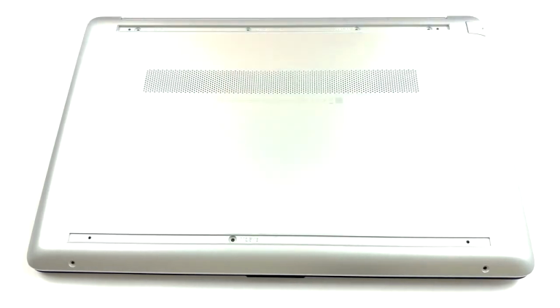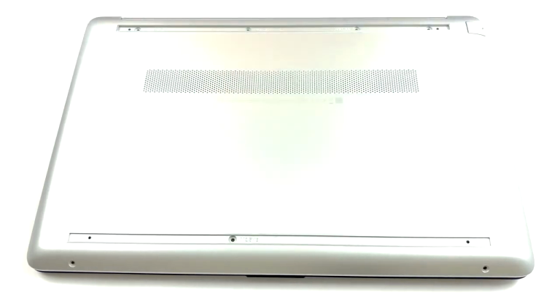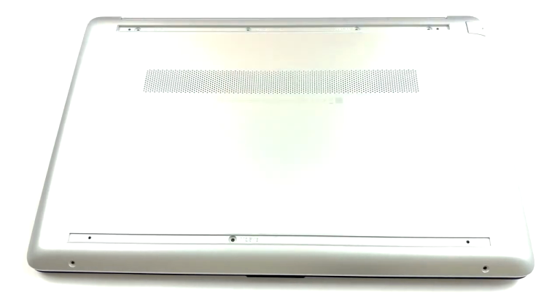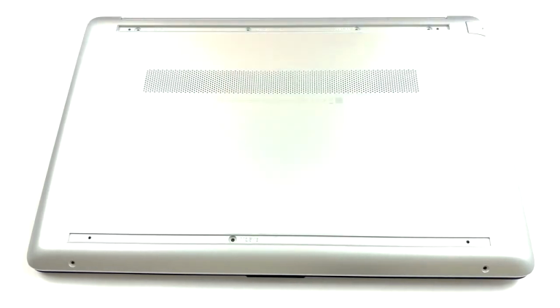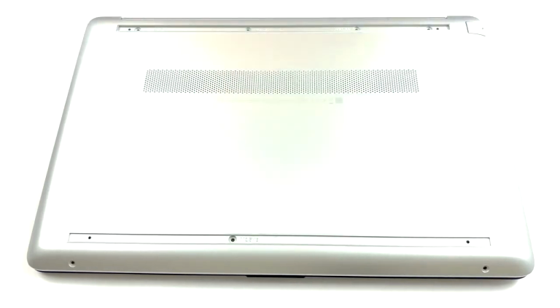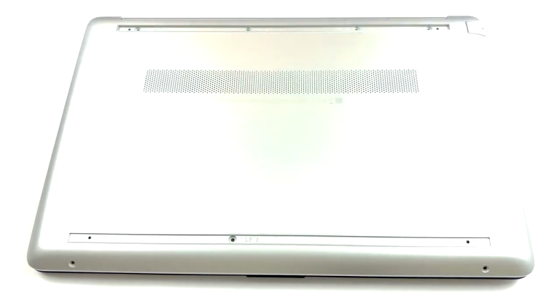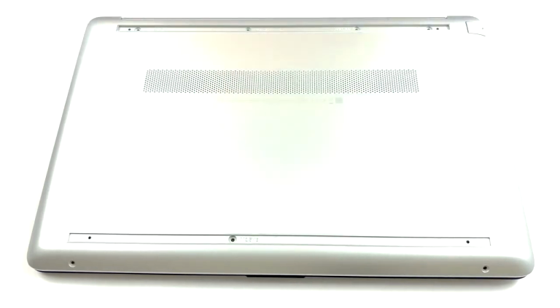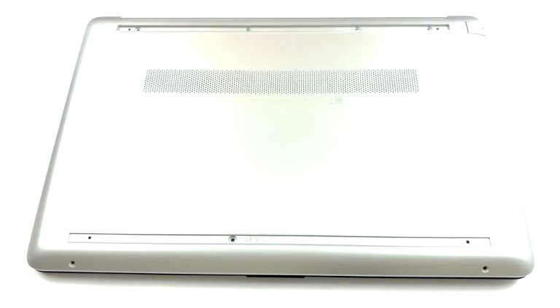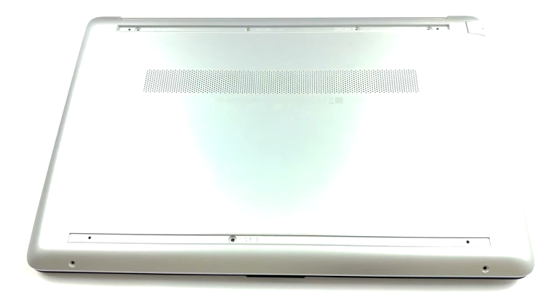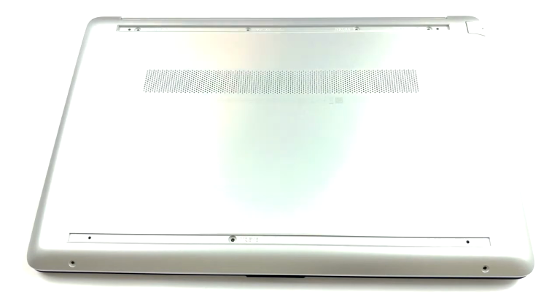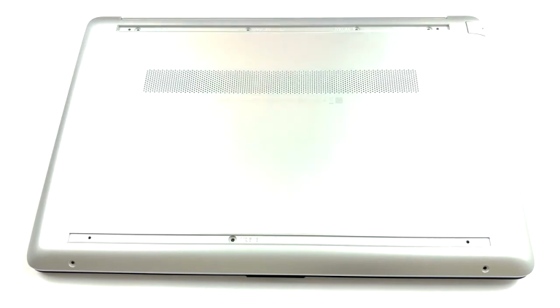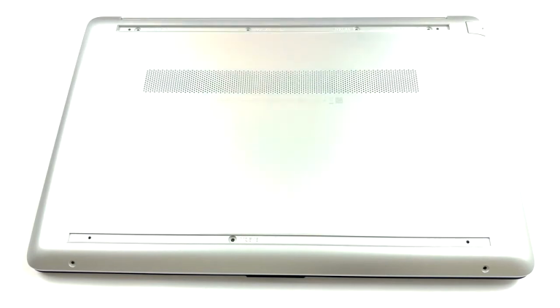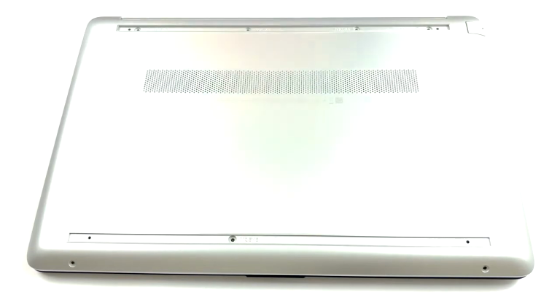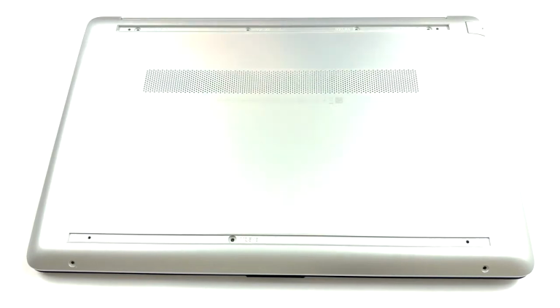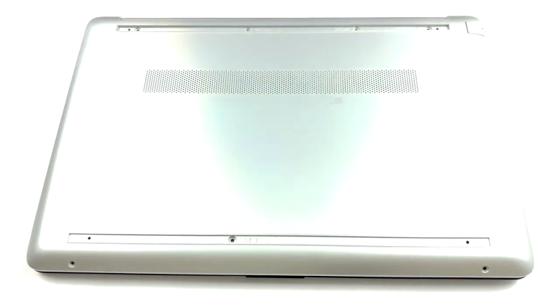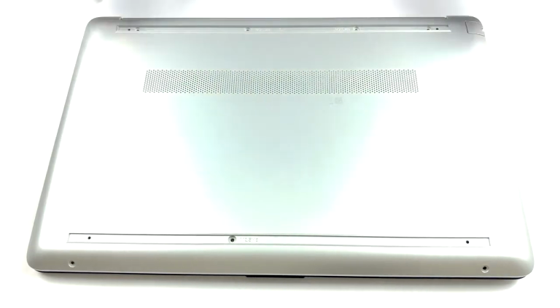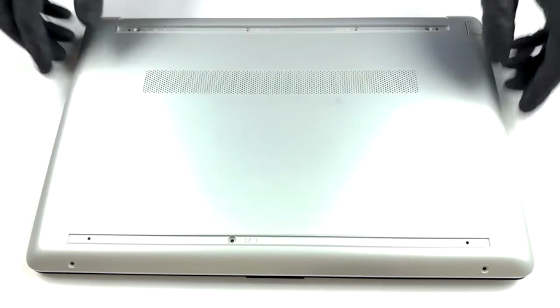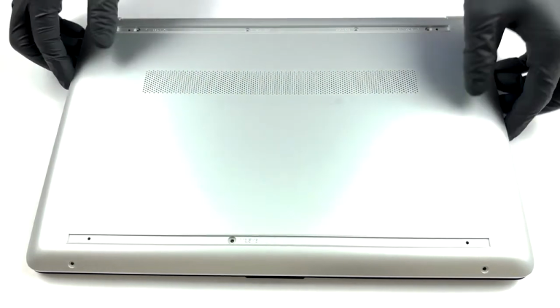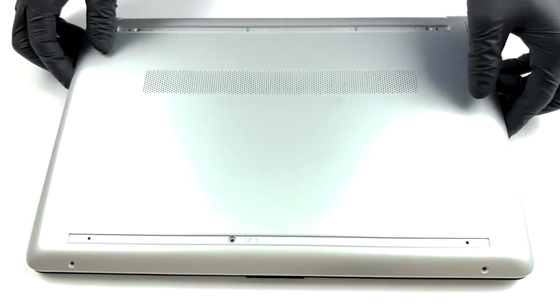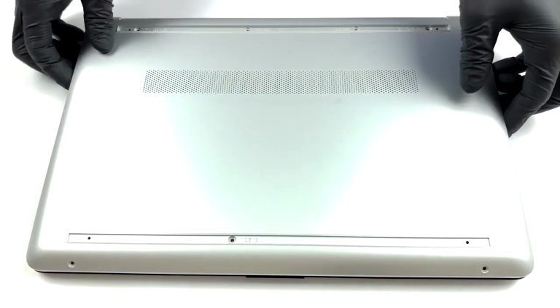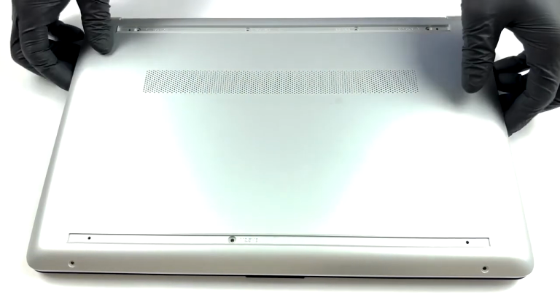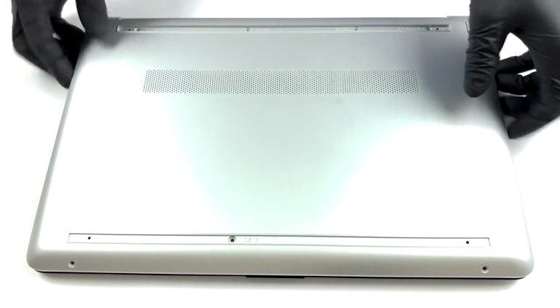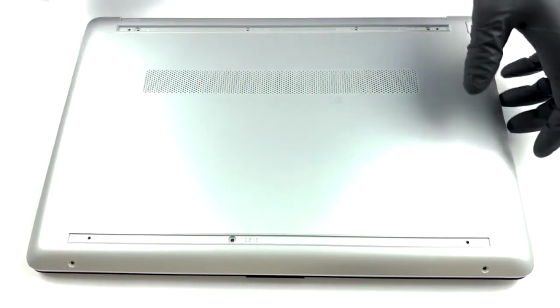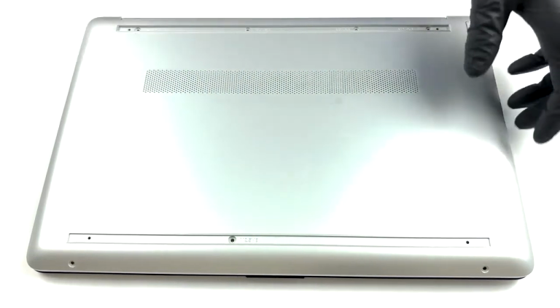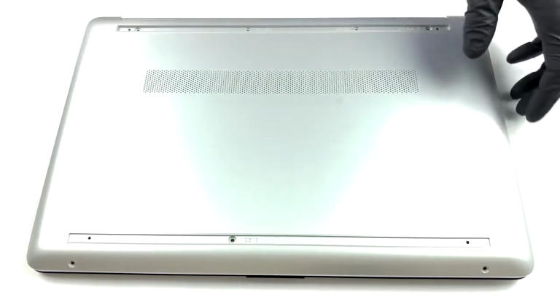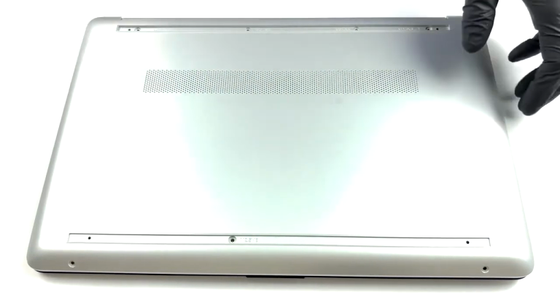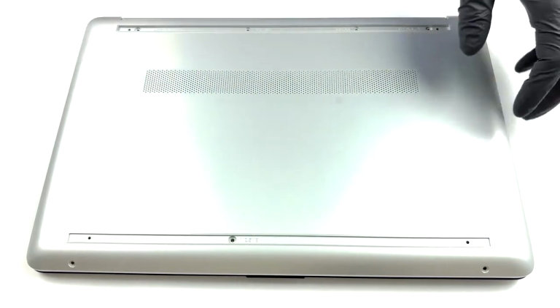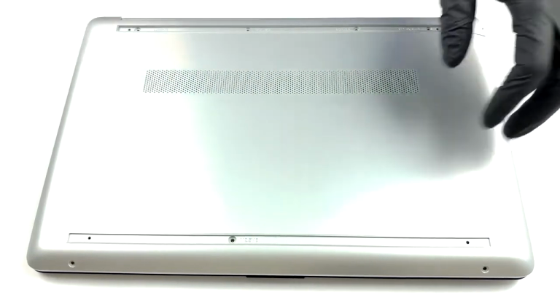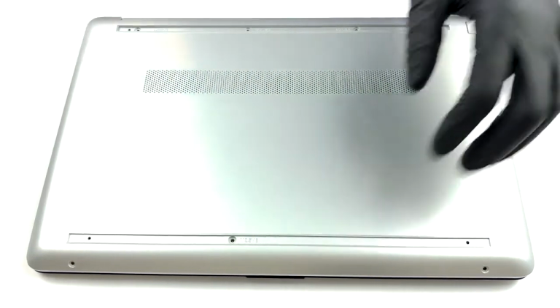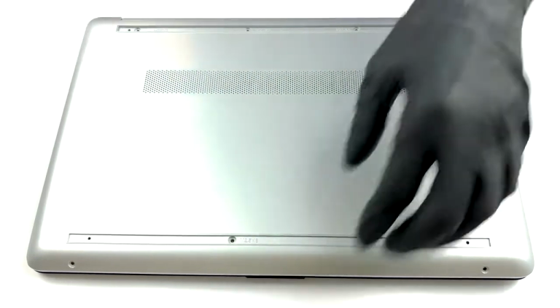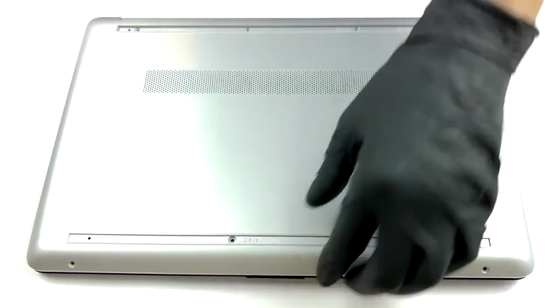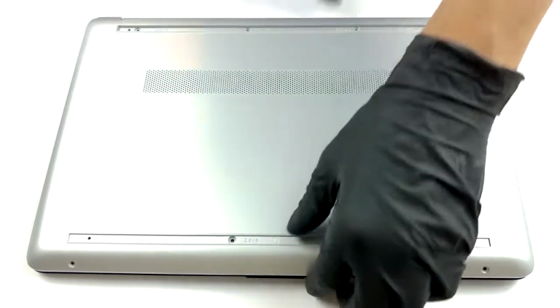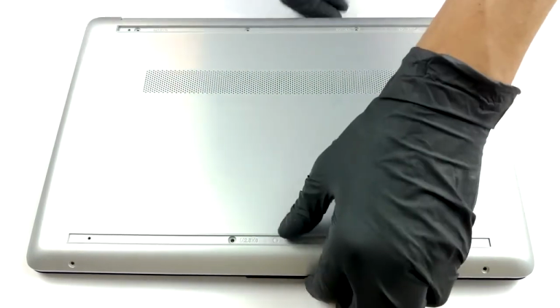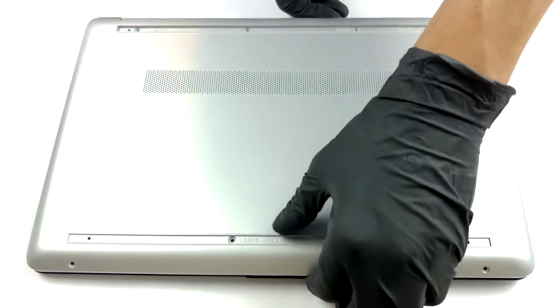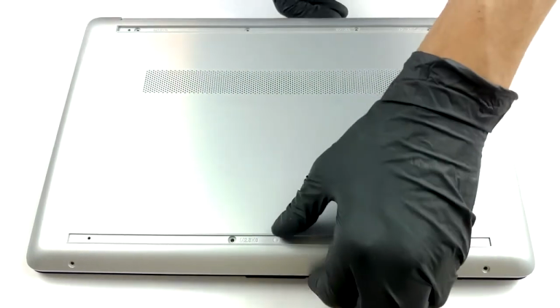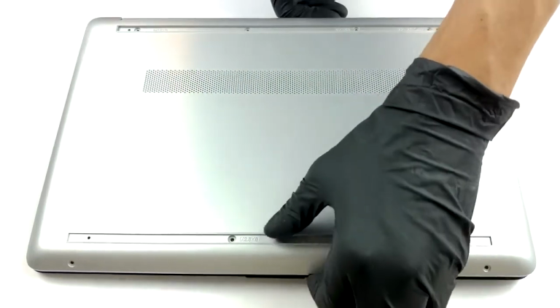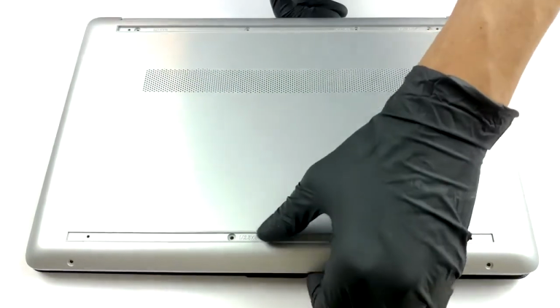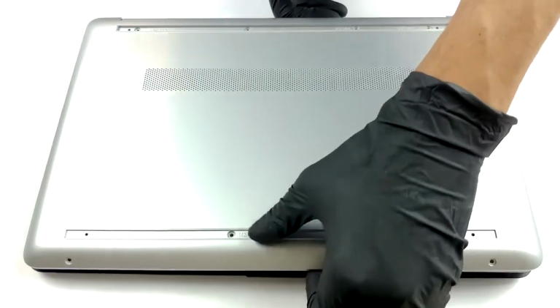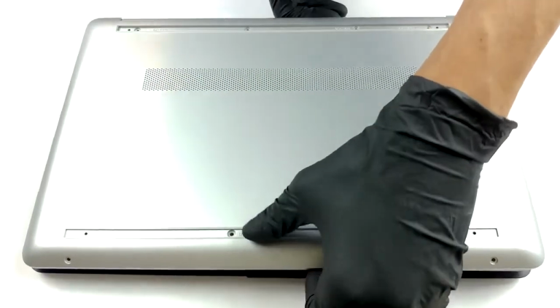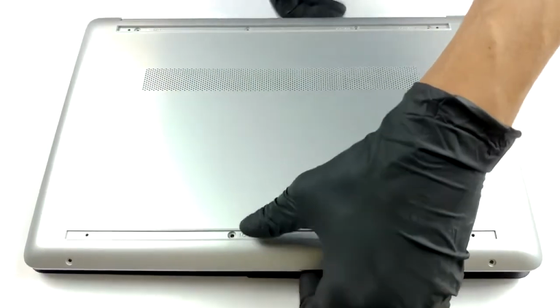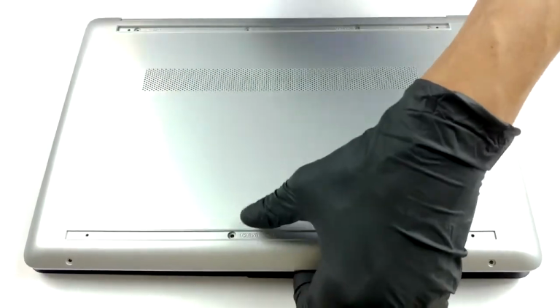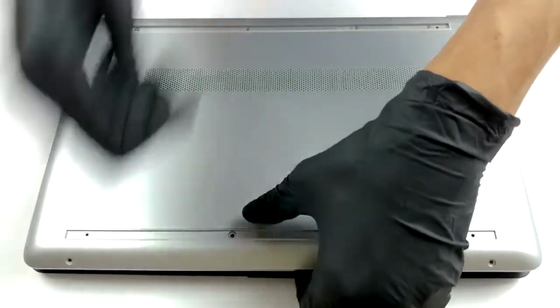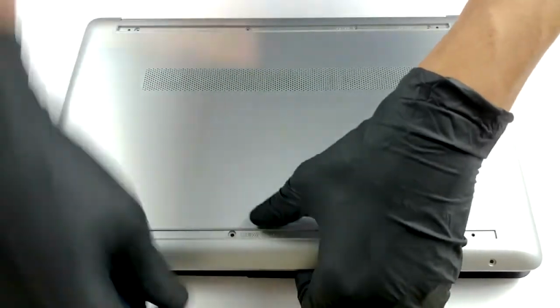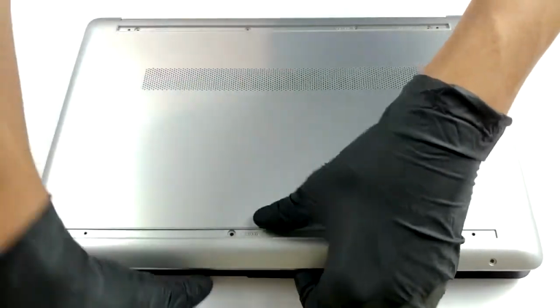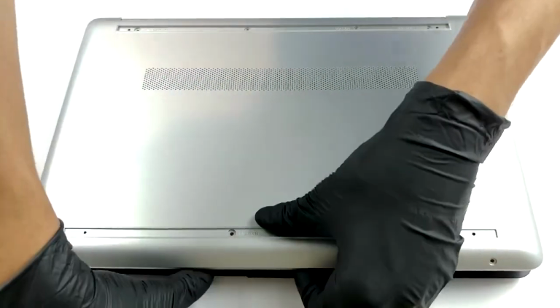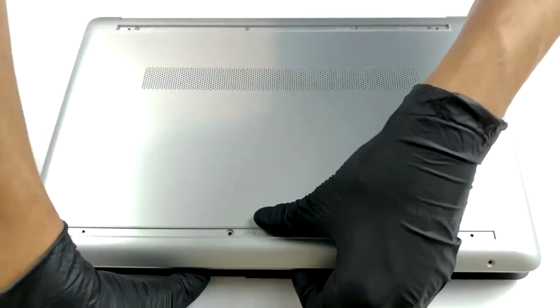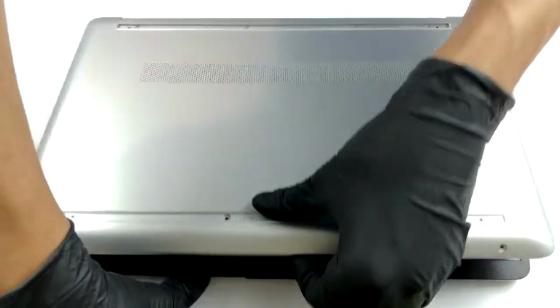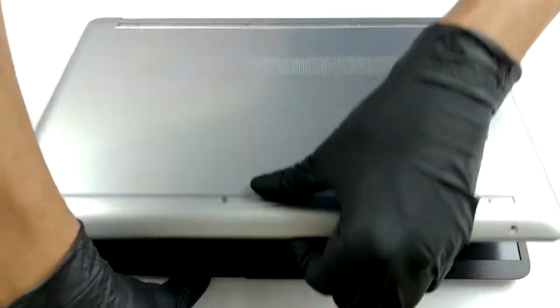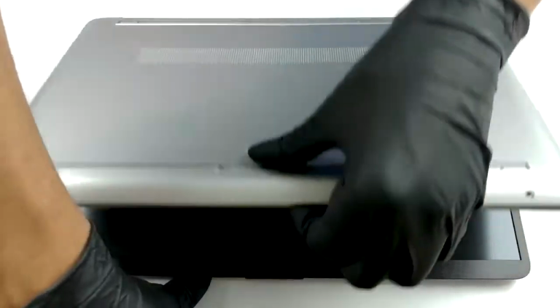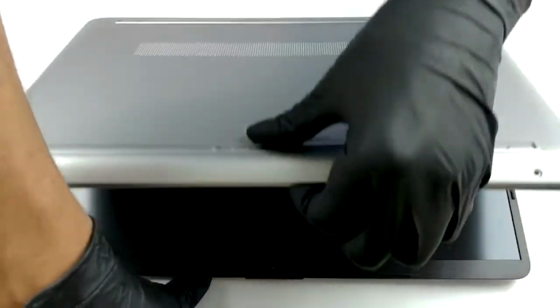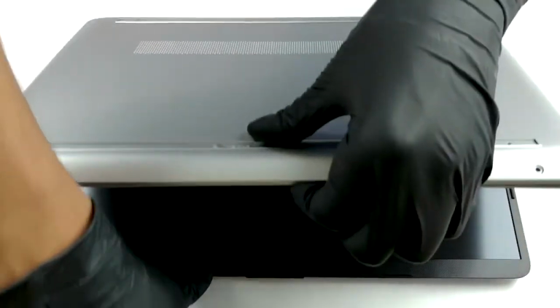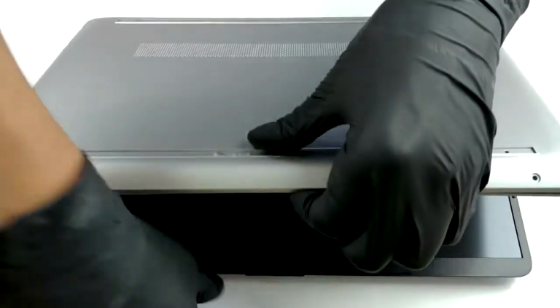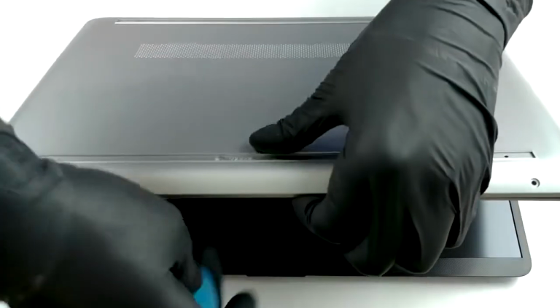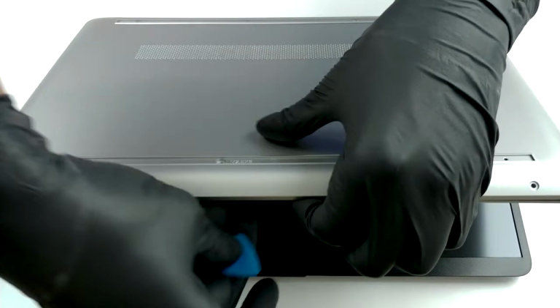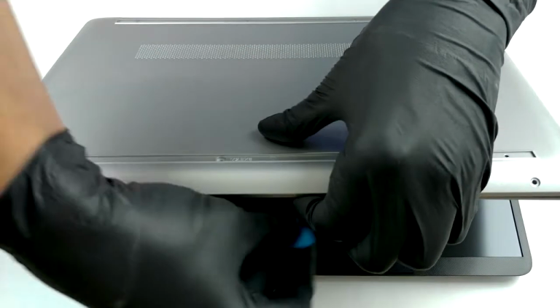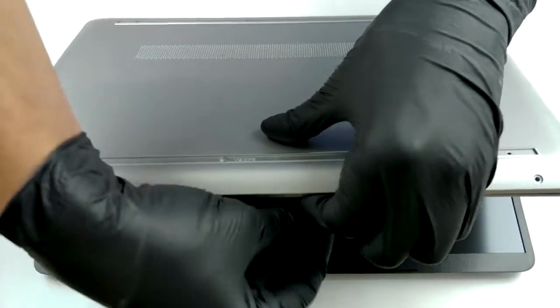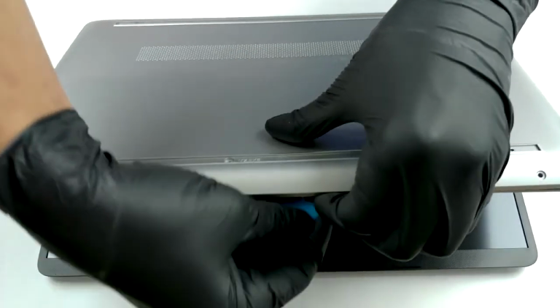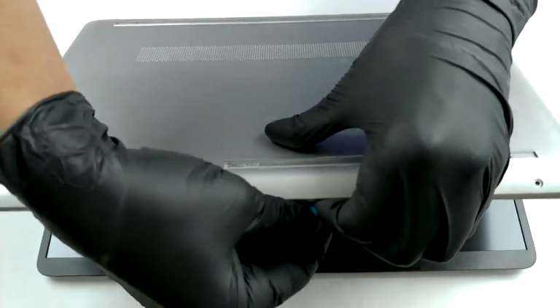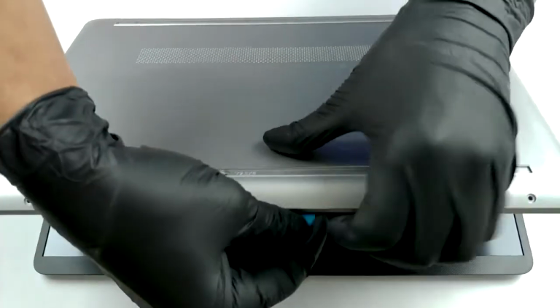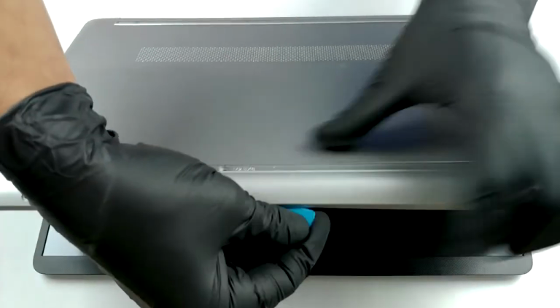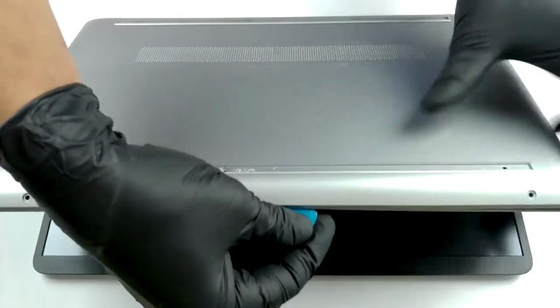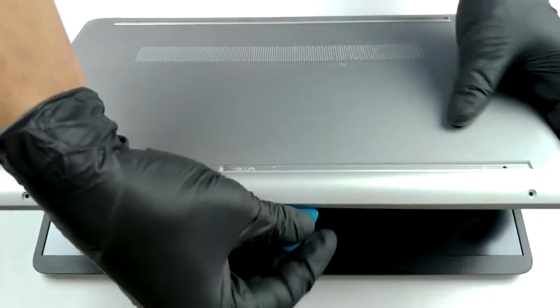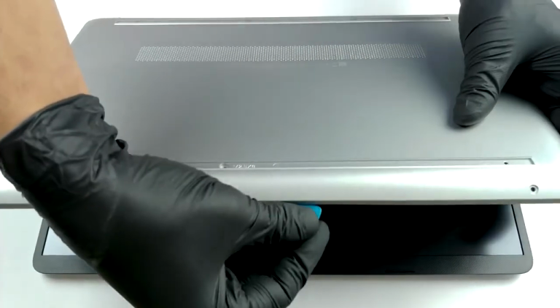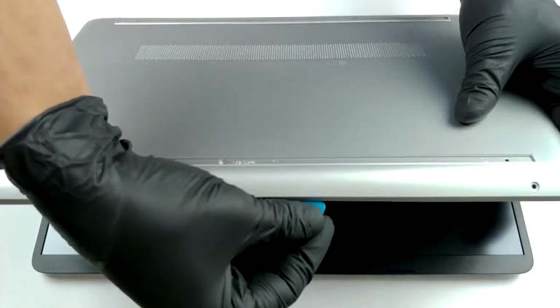You can either do so by gently lifting the base from the lid, or you can turn the laptop around — whatever is more comfortable for you.